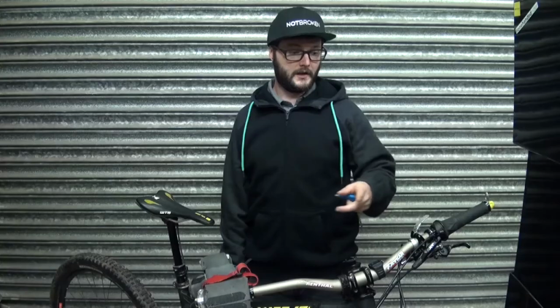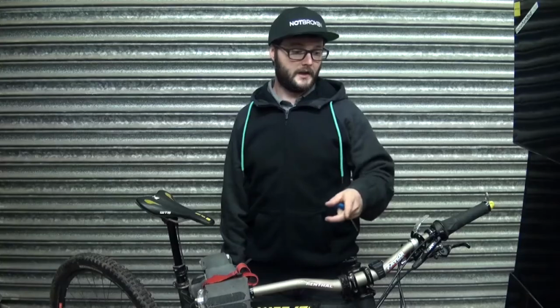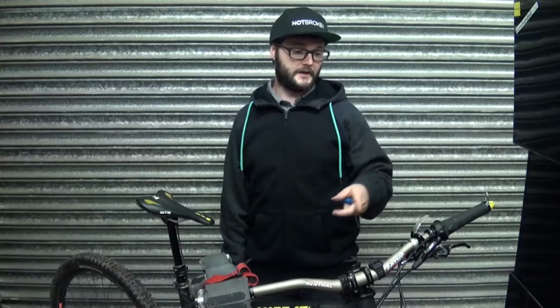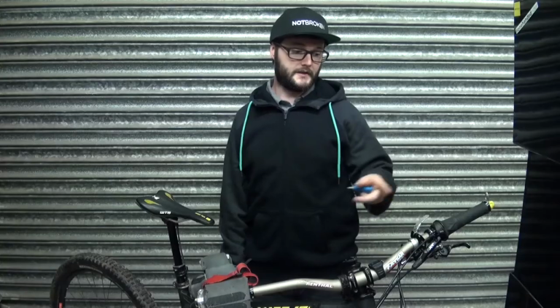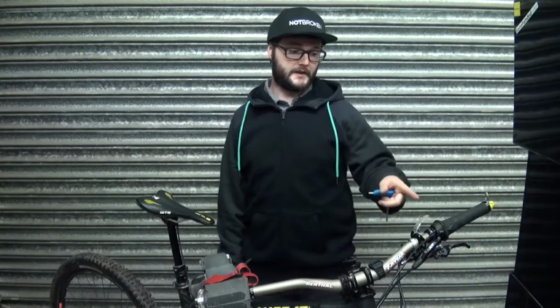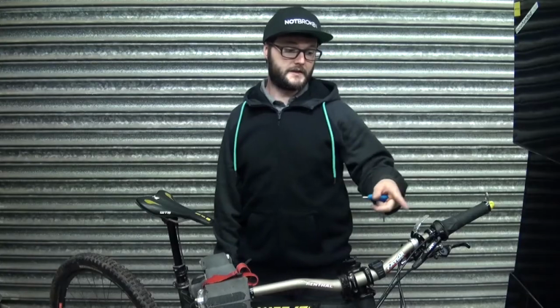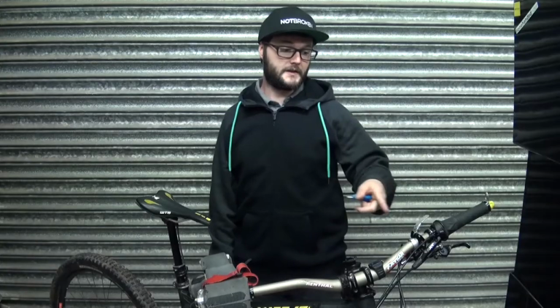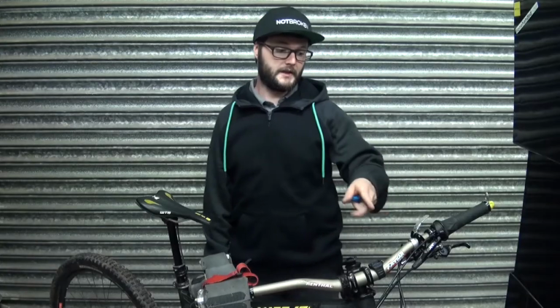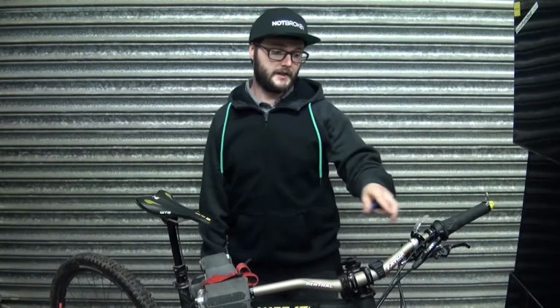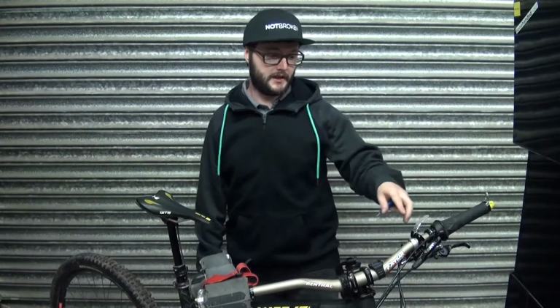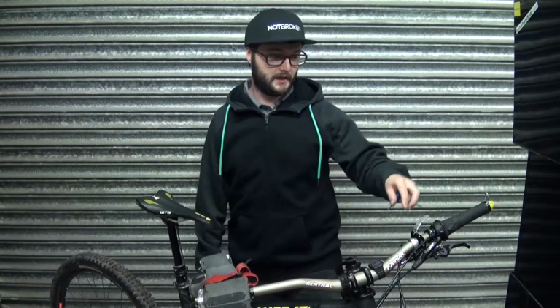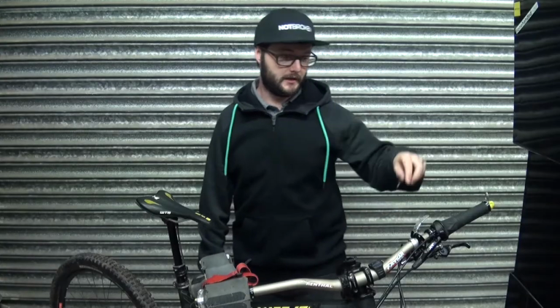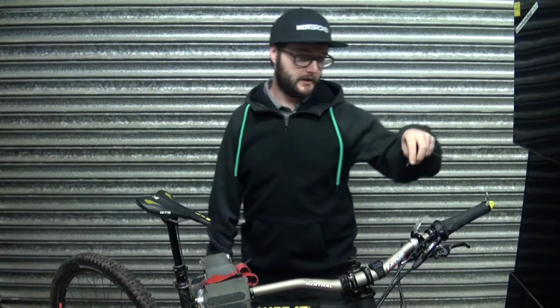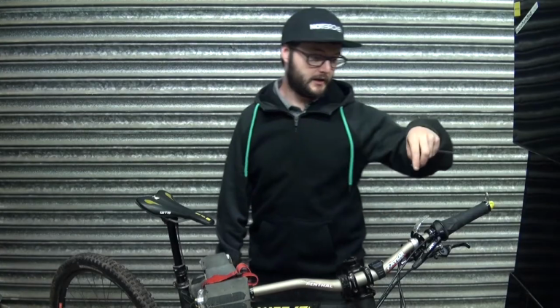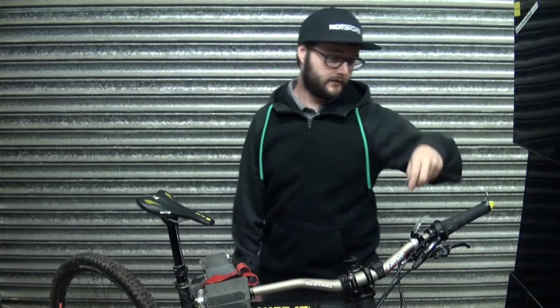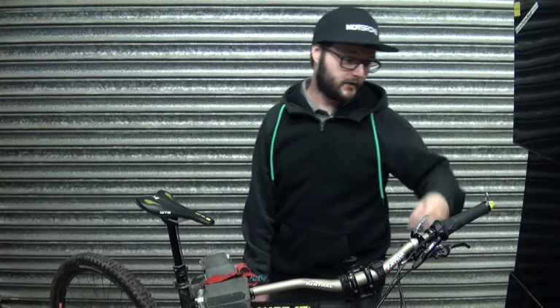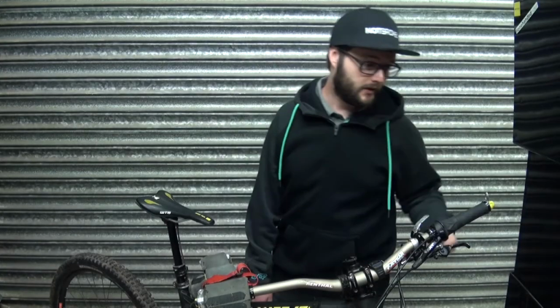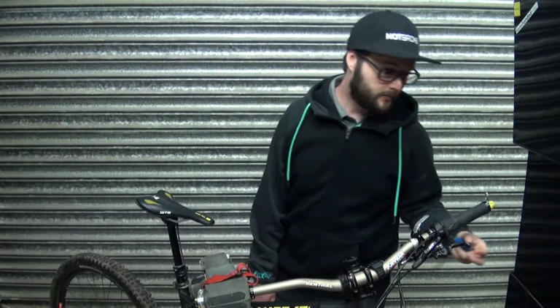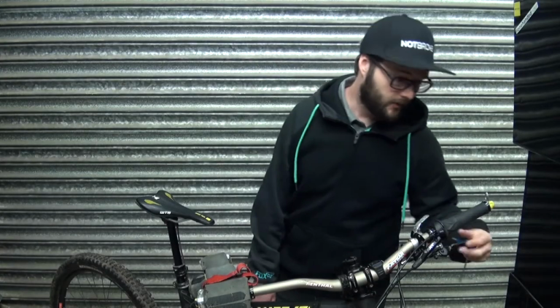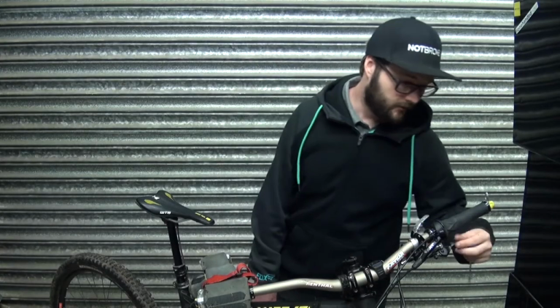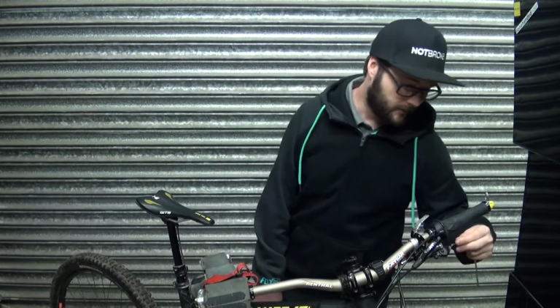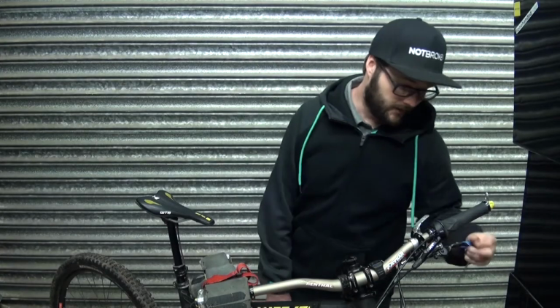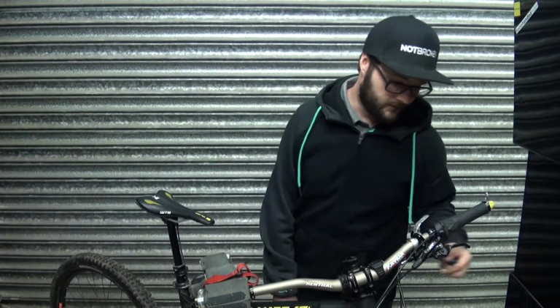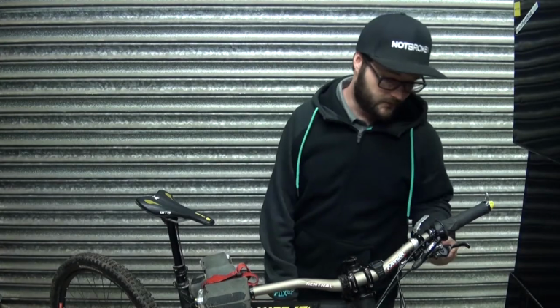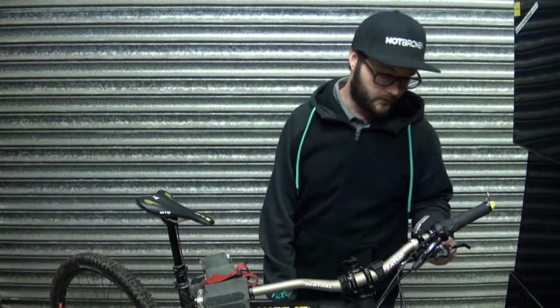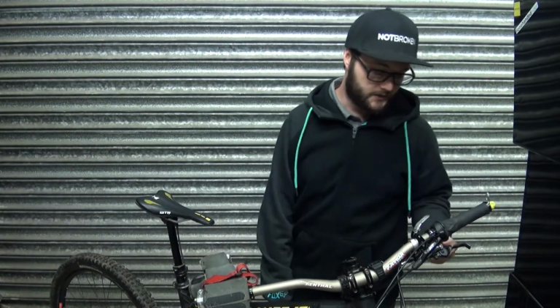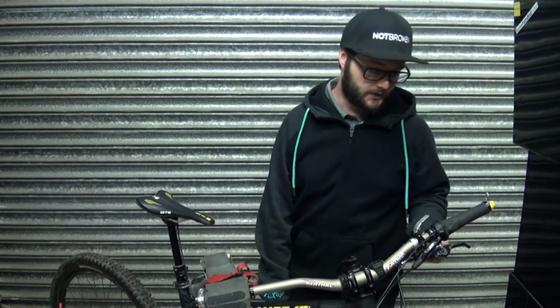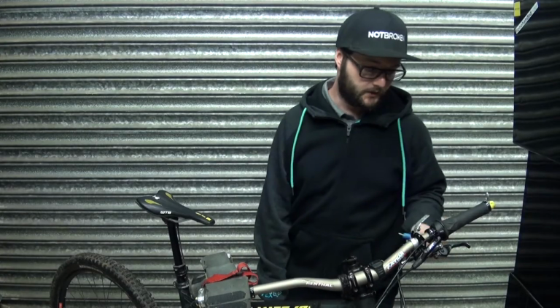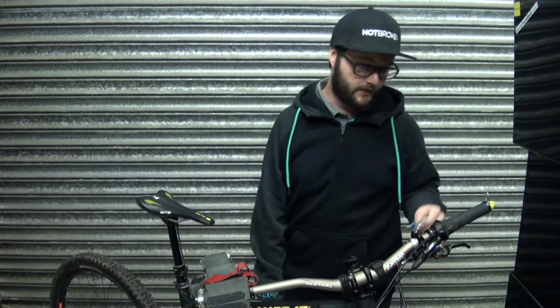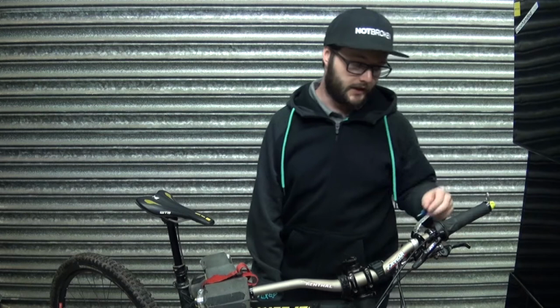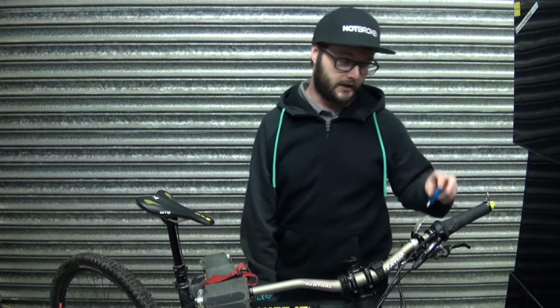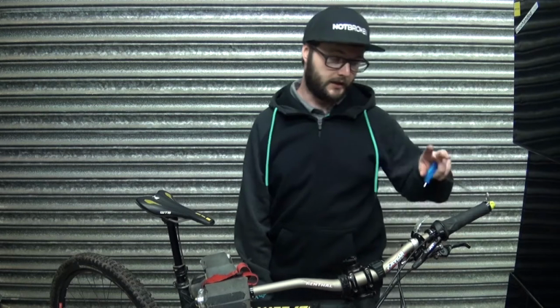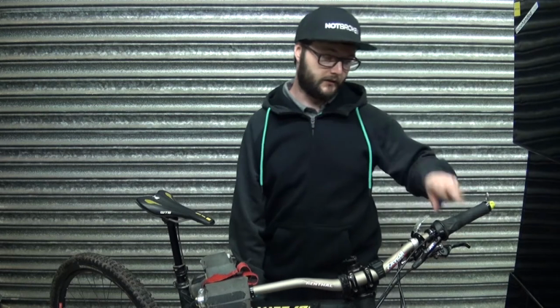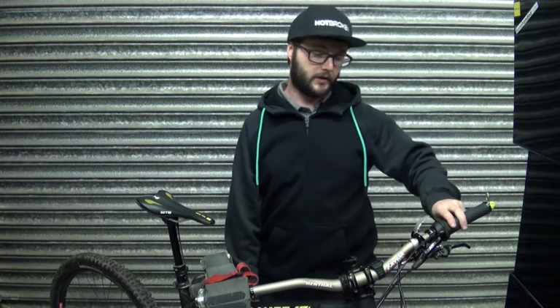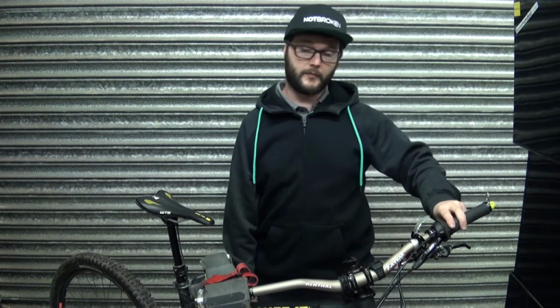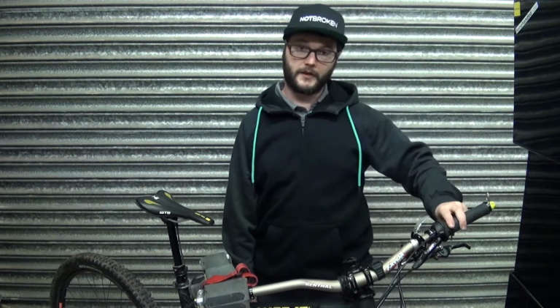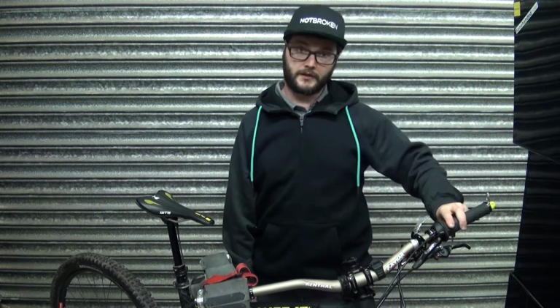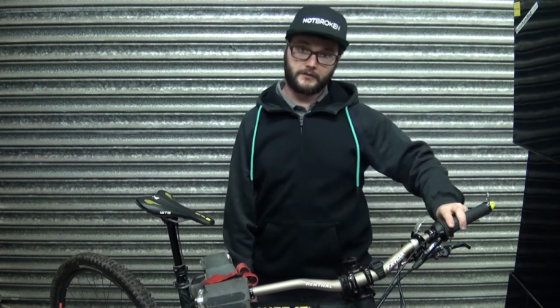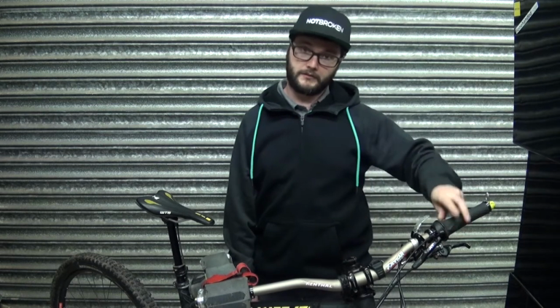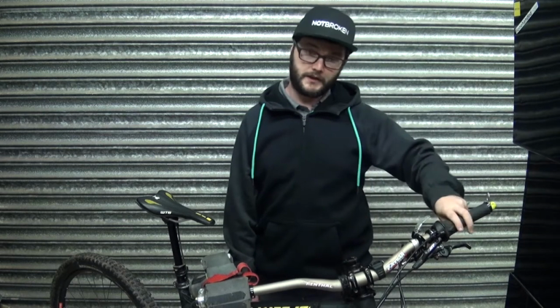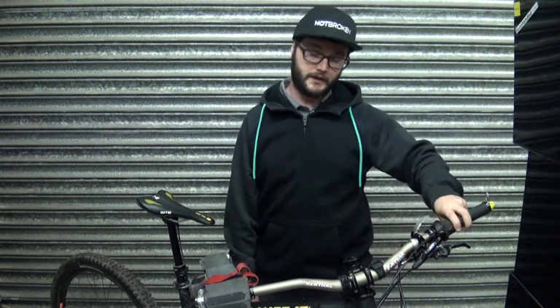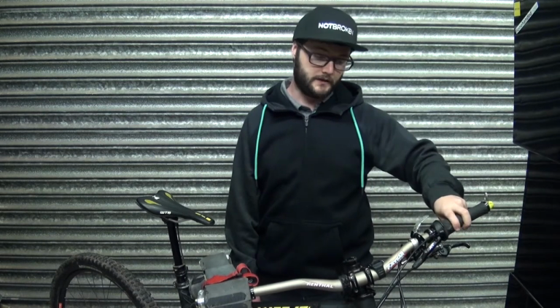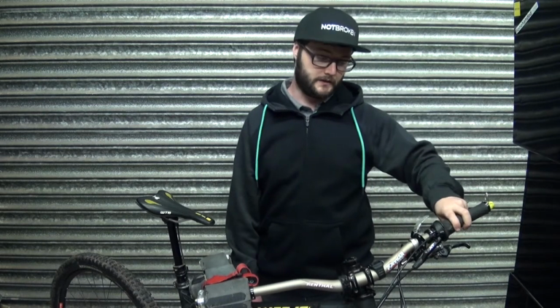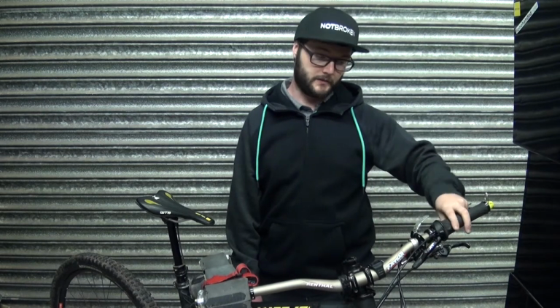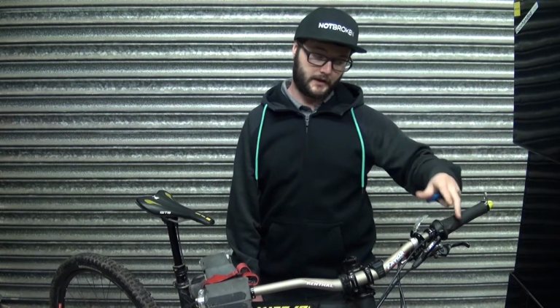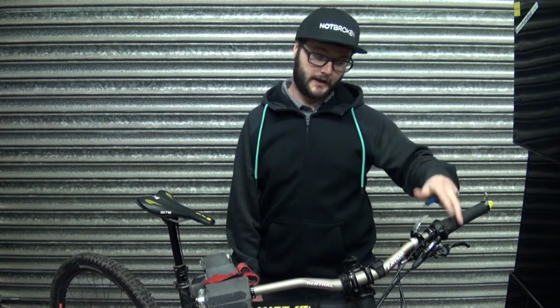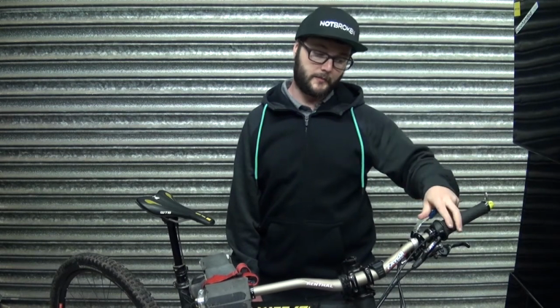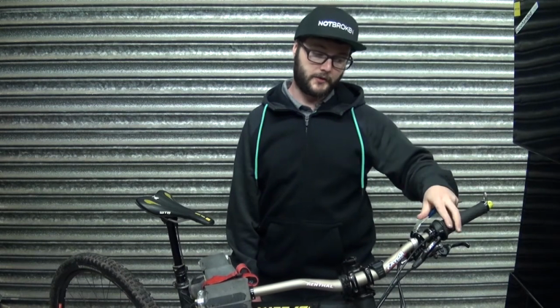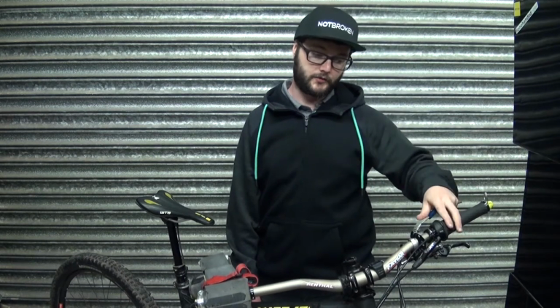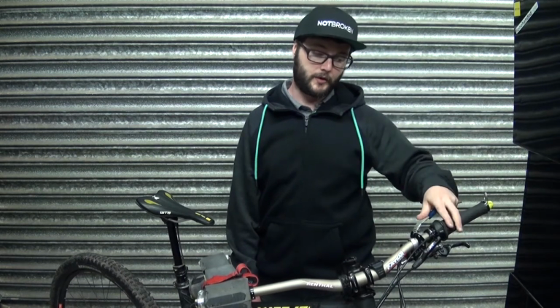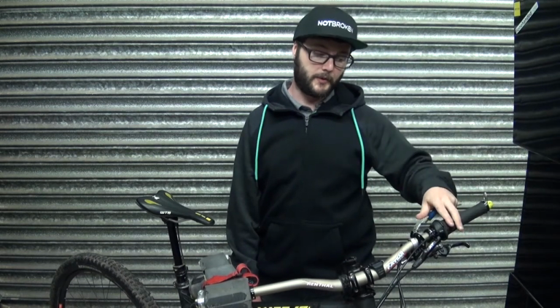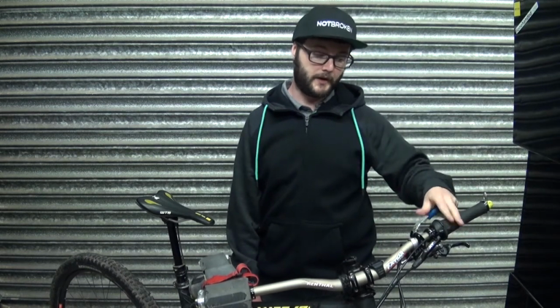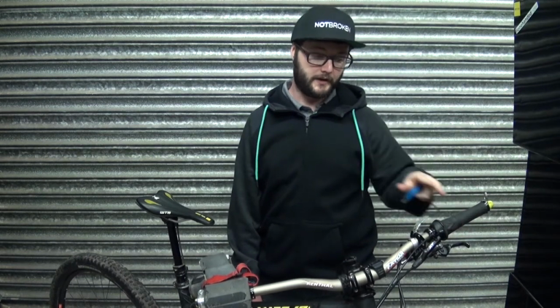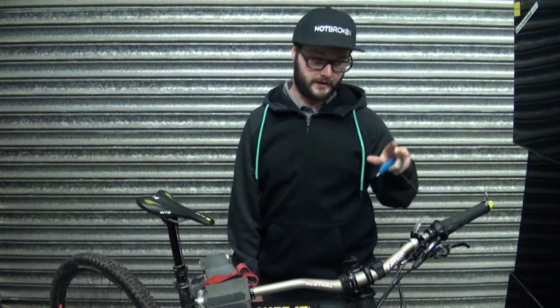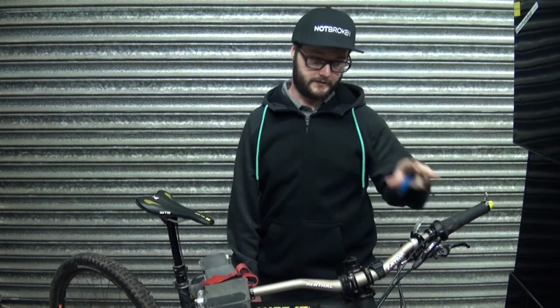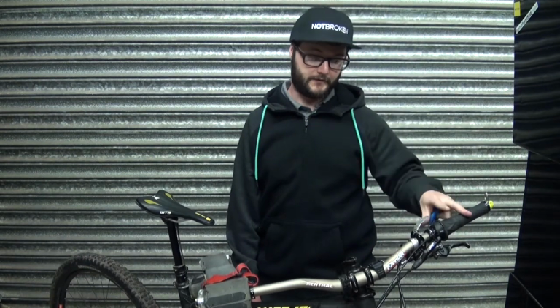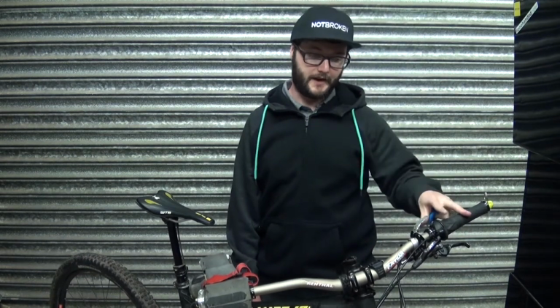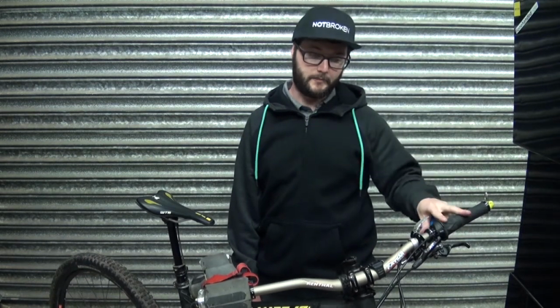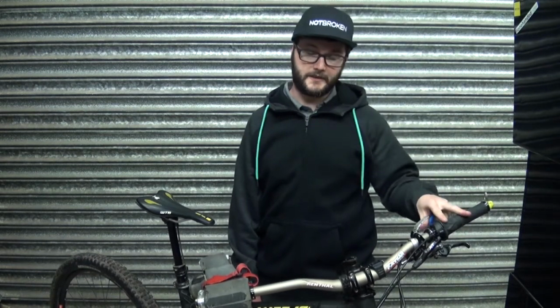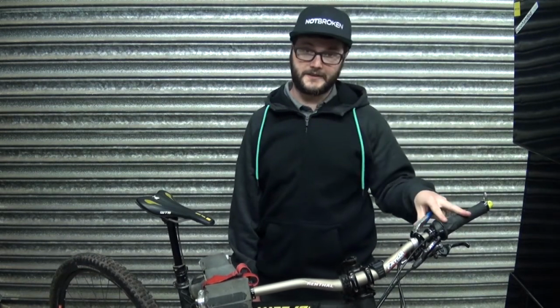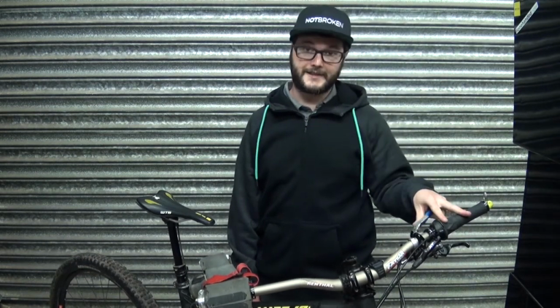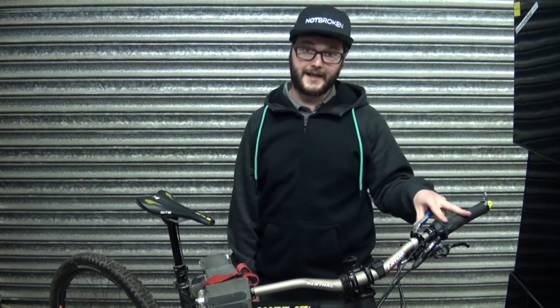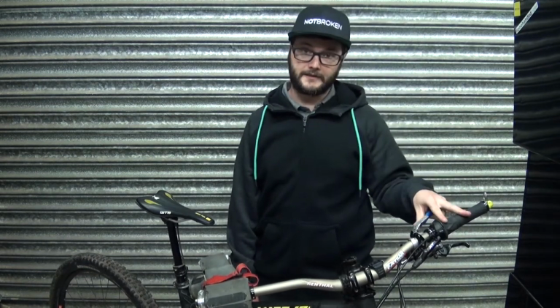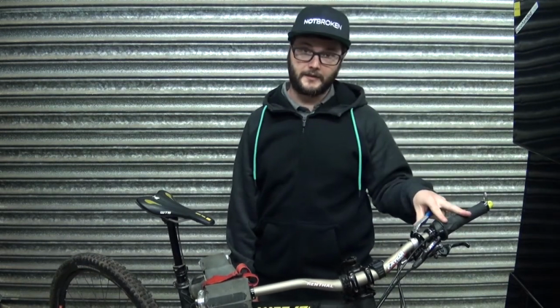As you can see here I've got both my levers on one side already. I've got my gears as well and my dropper. It's a very busy setup.